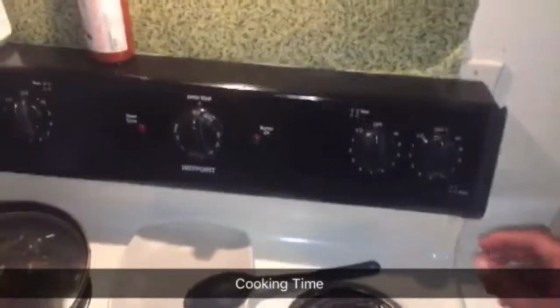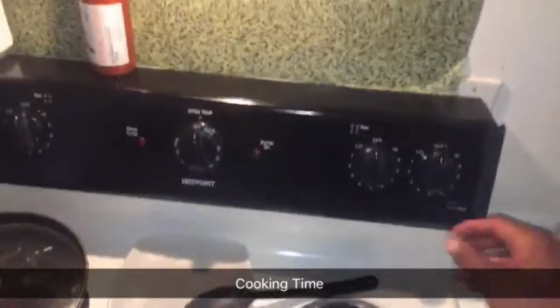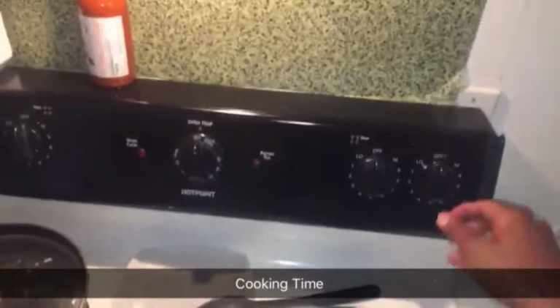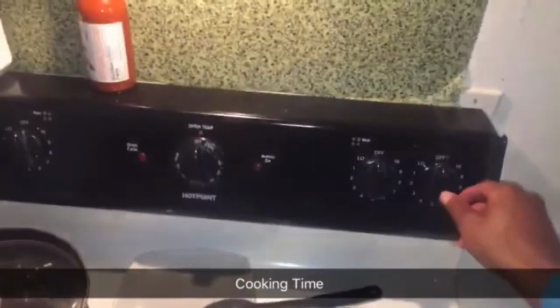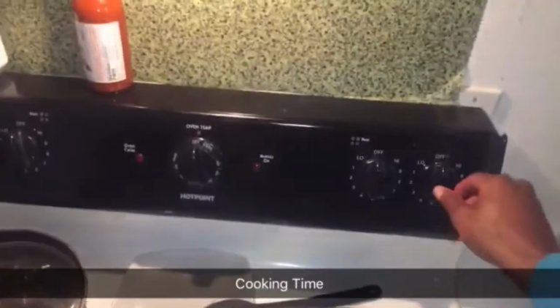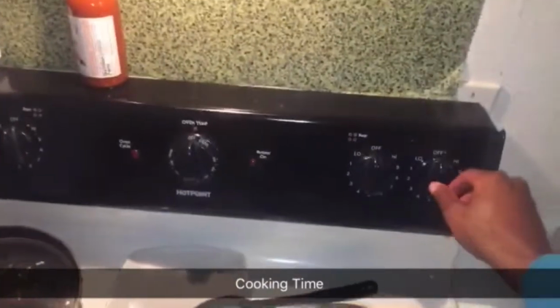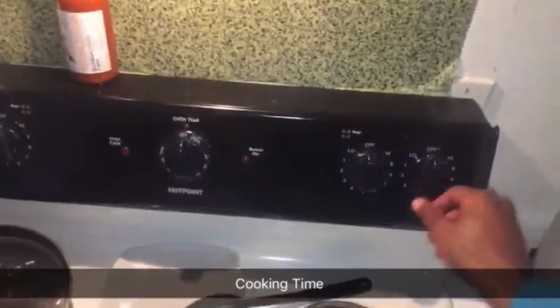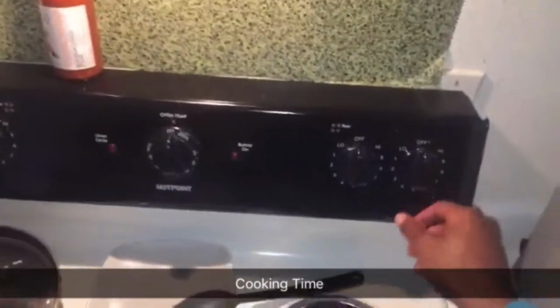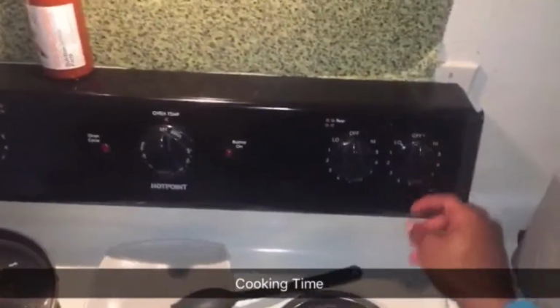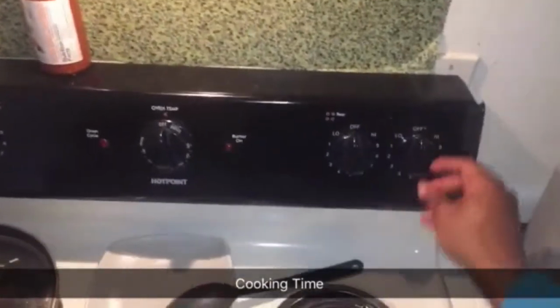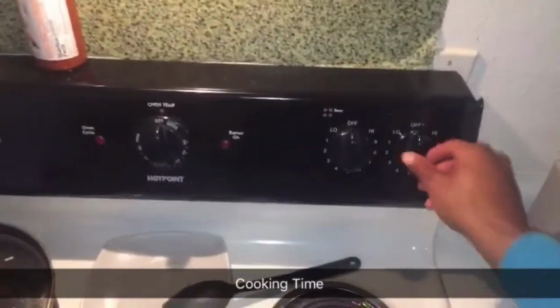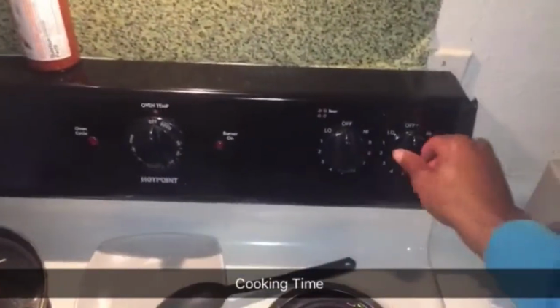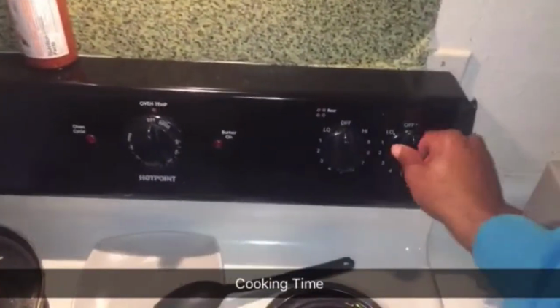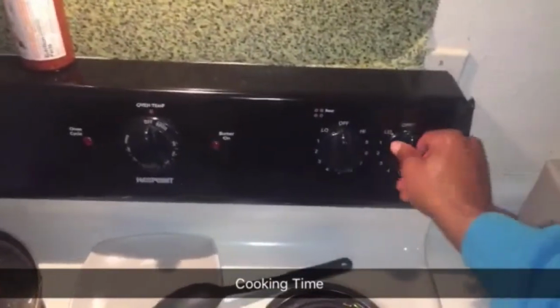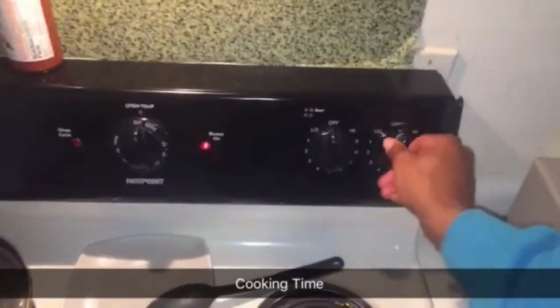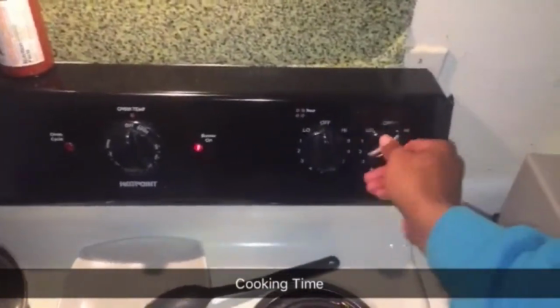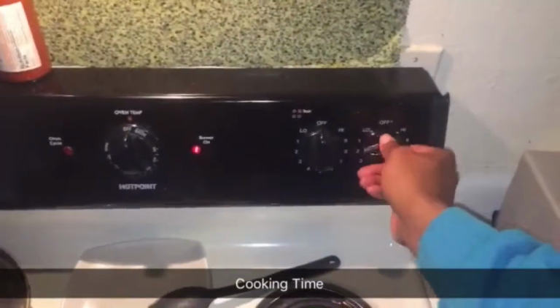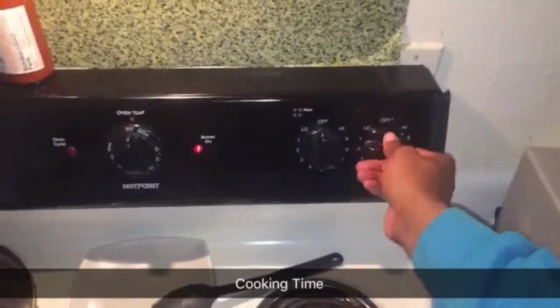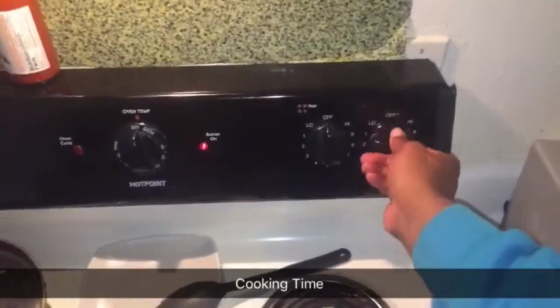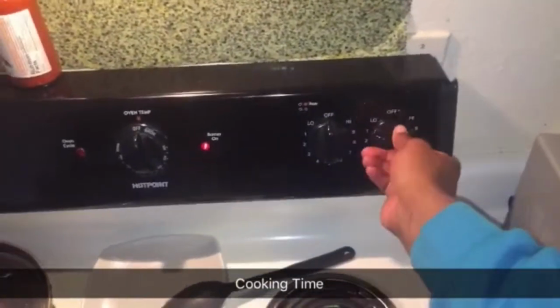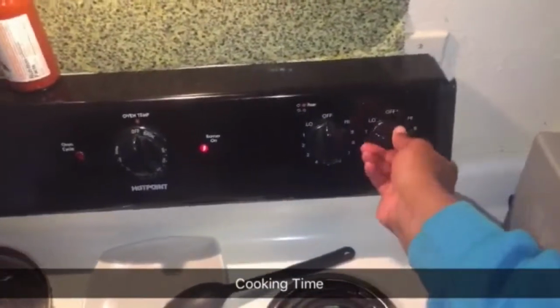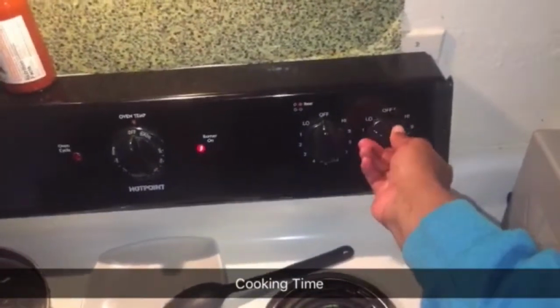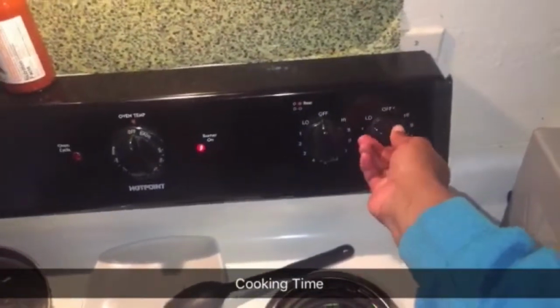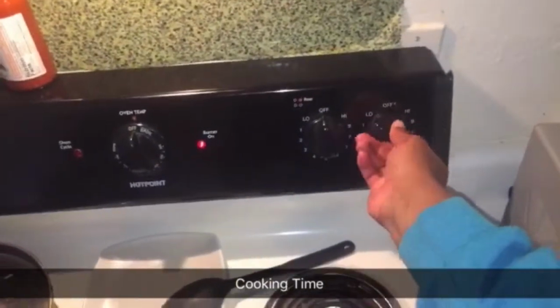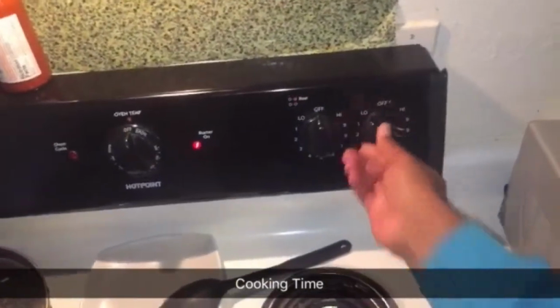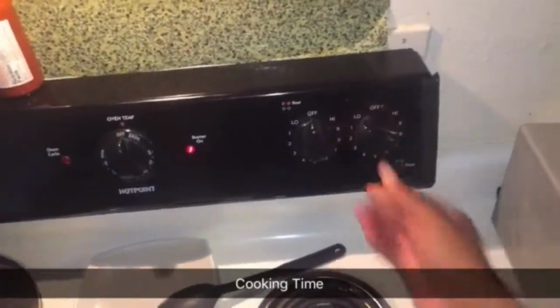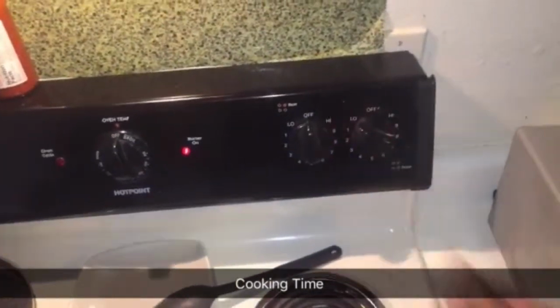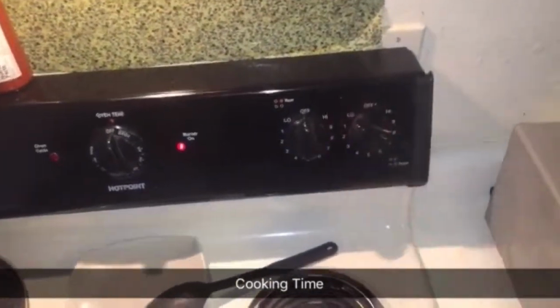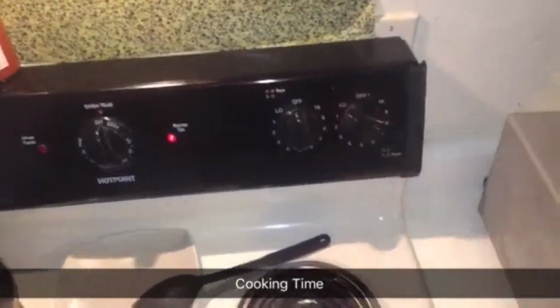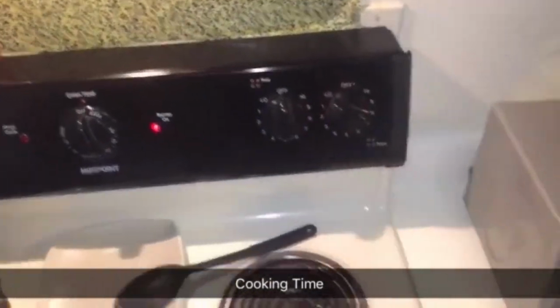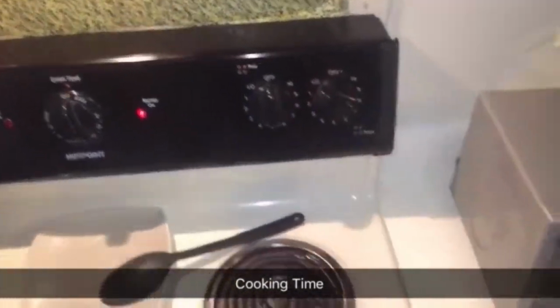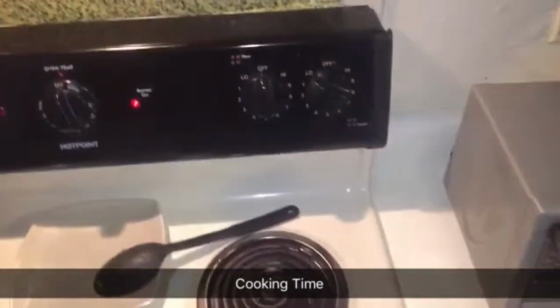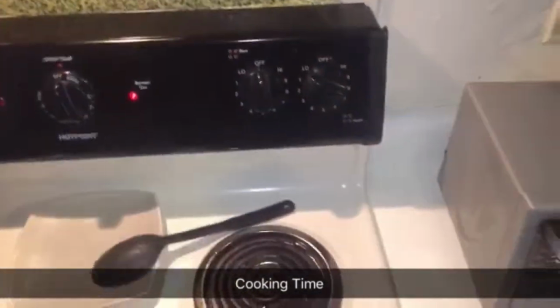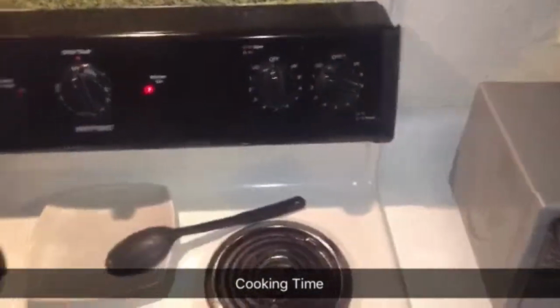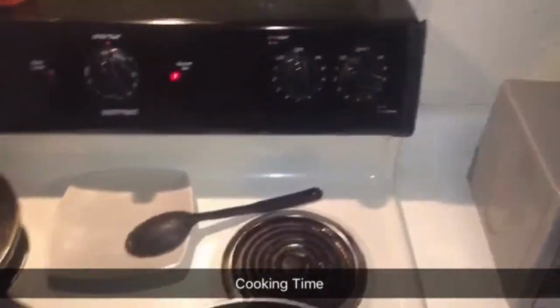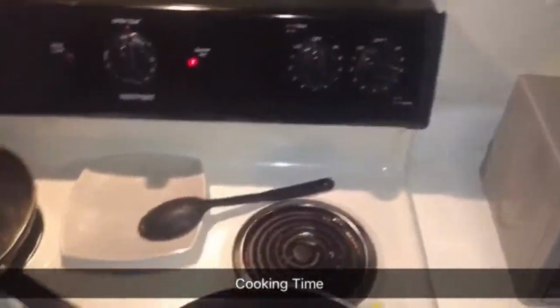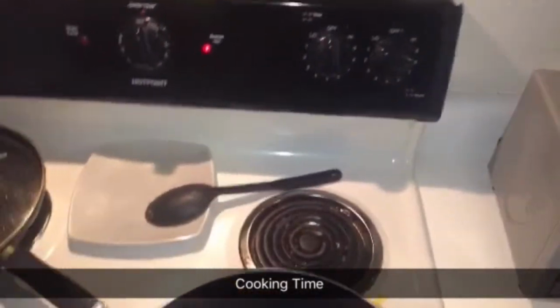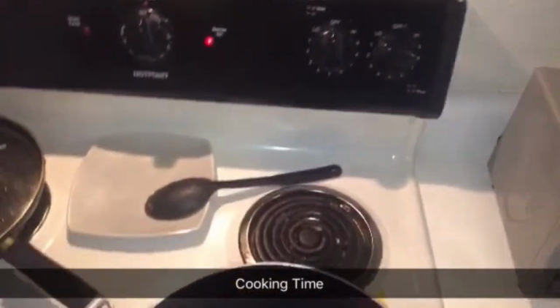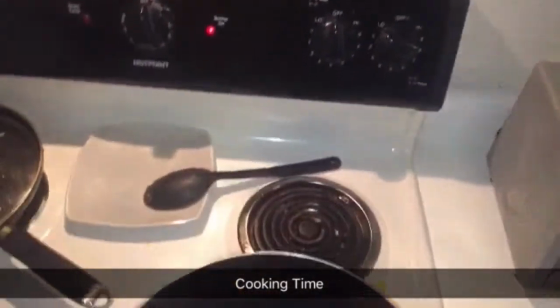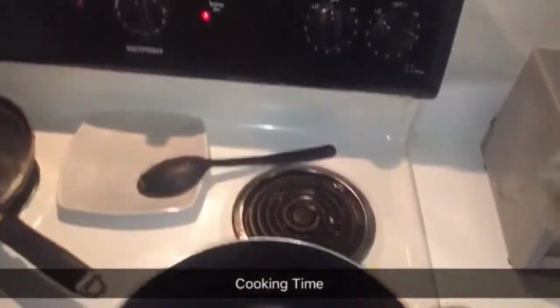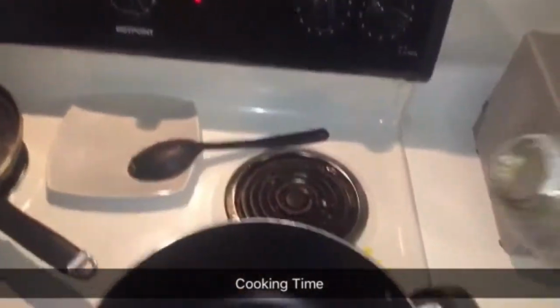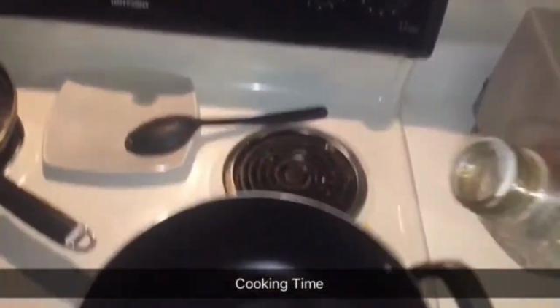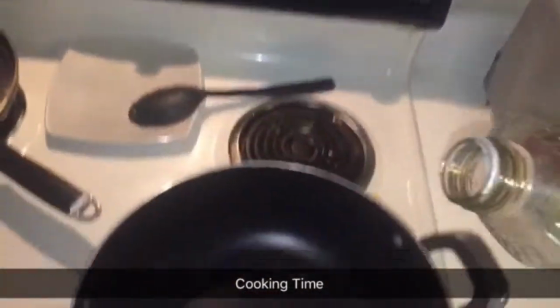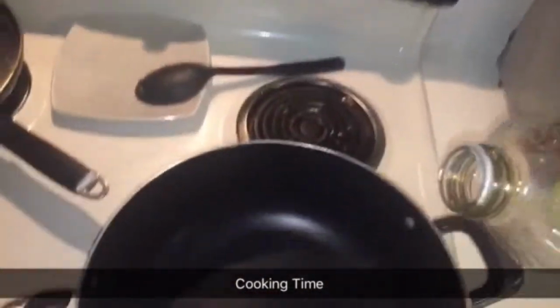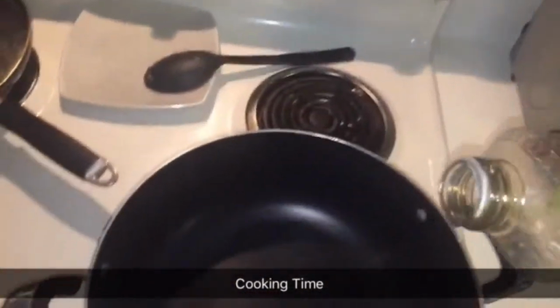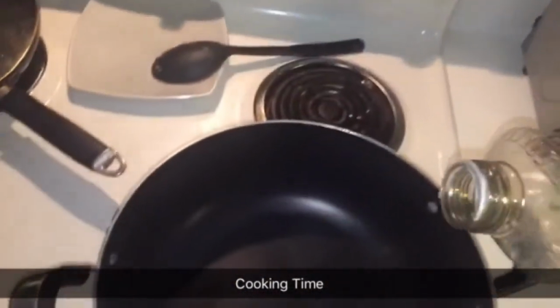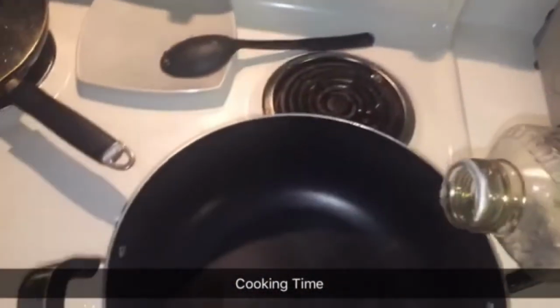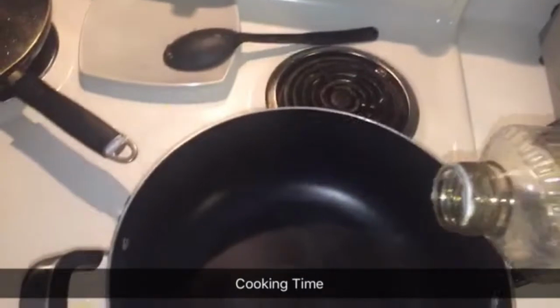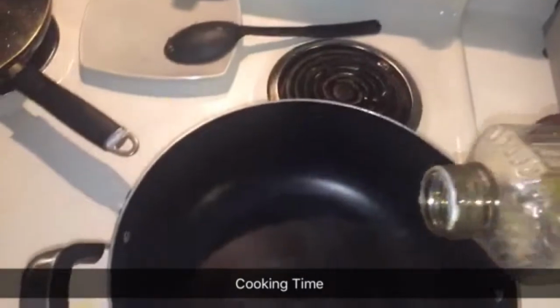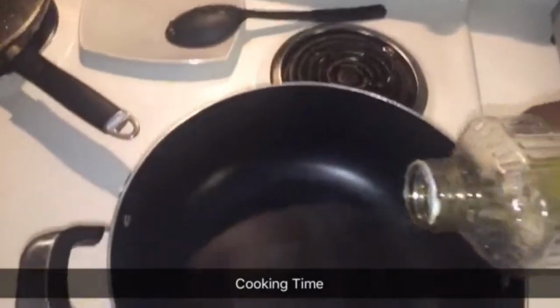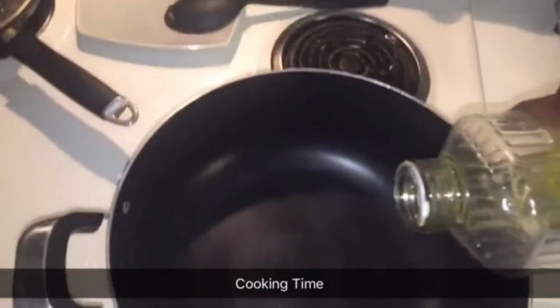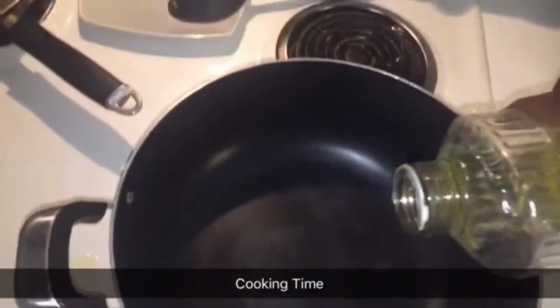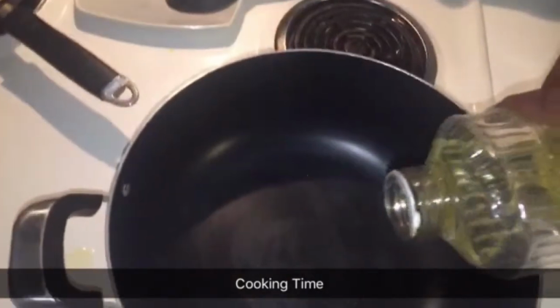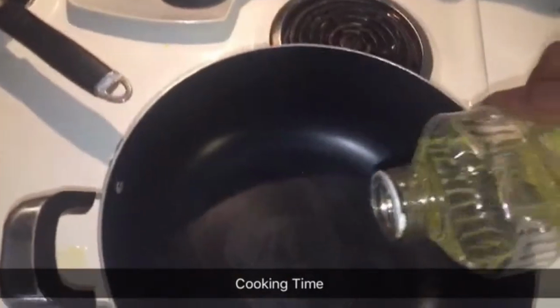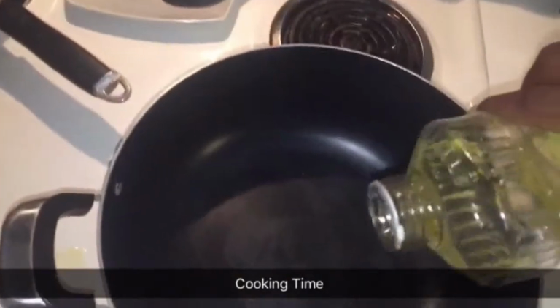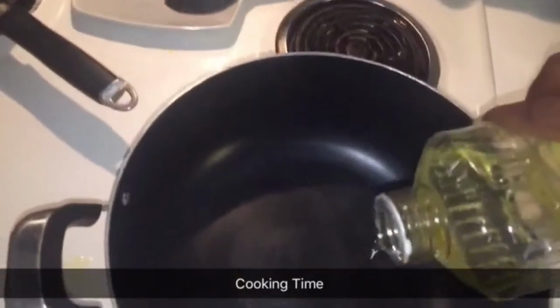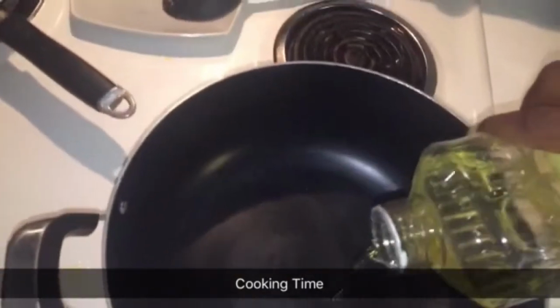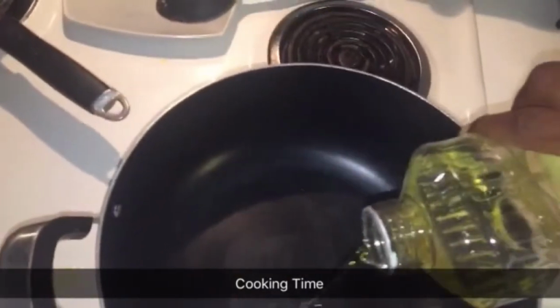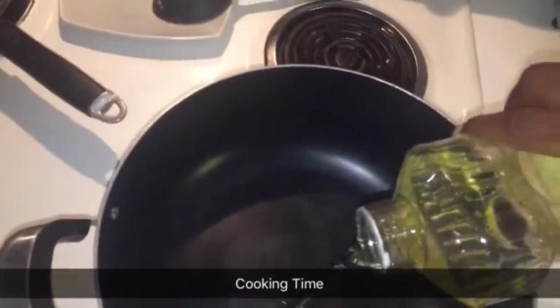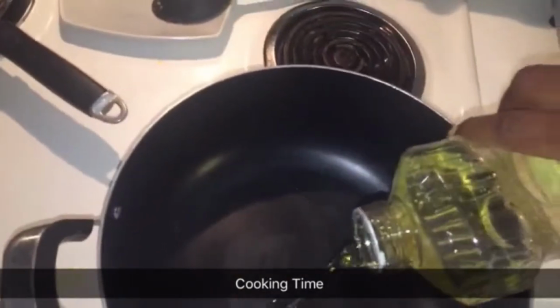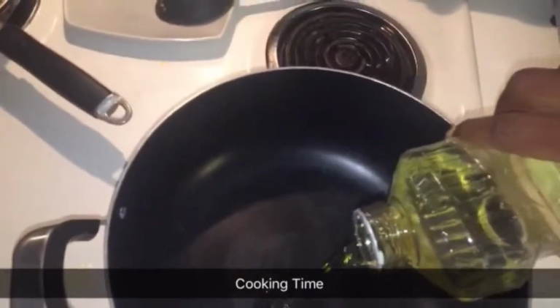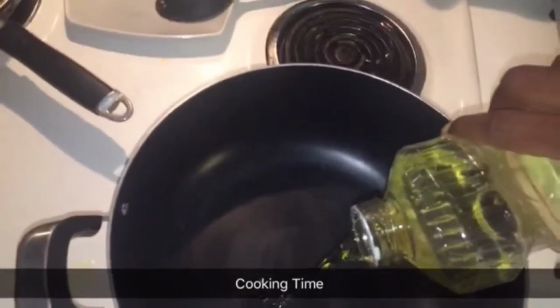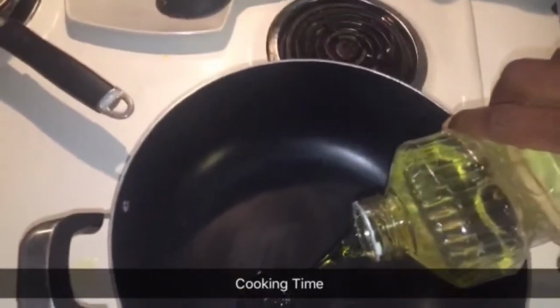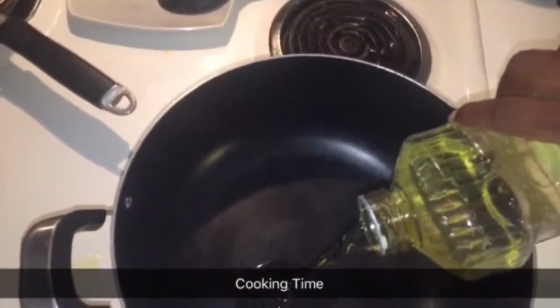Welcome to Cooking with Young Countdown Show. First we have the oil in the pan. We're going to be making breakfast today.